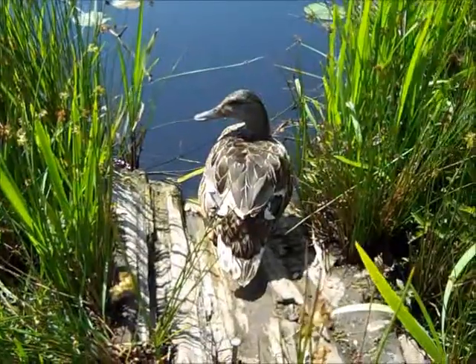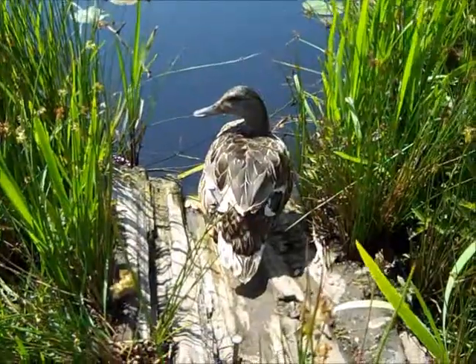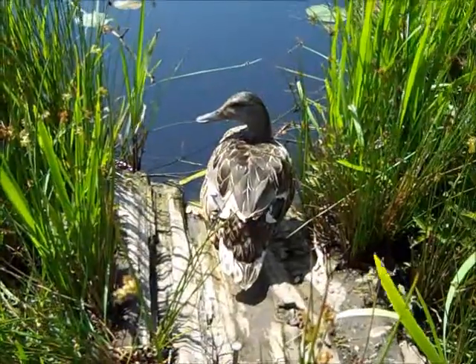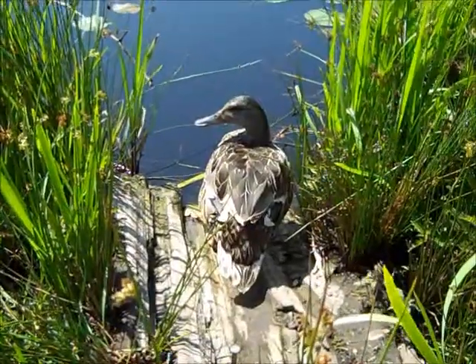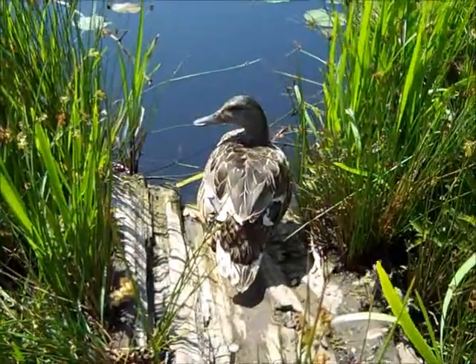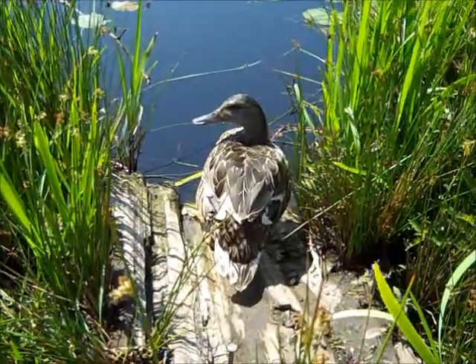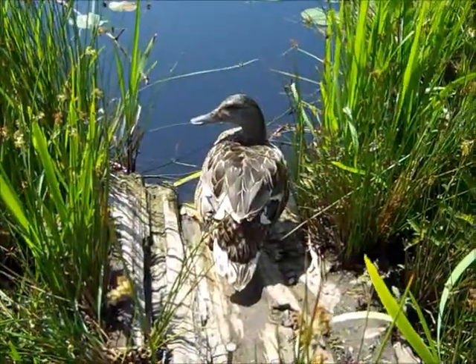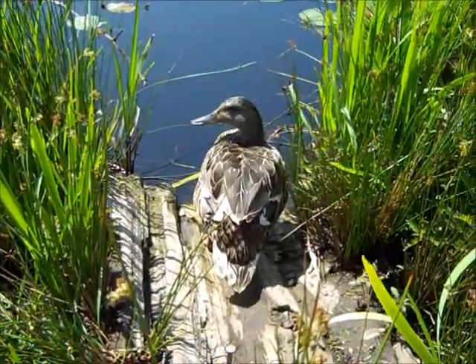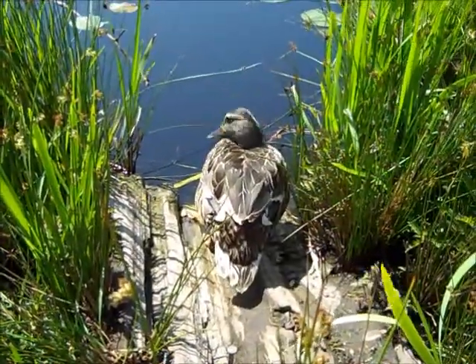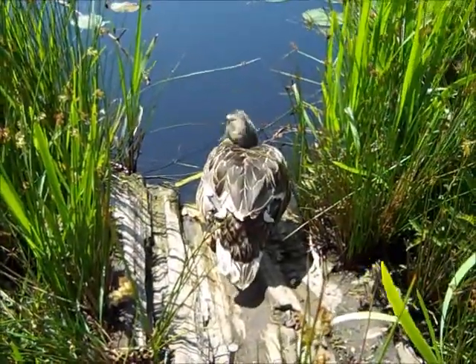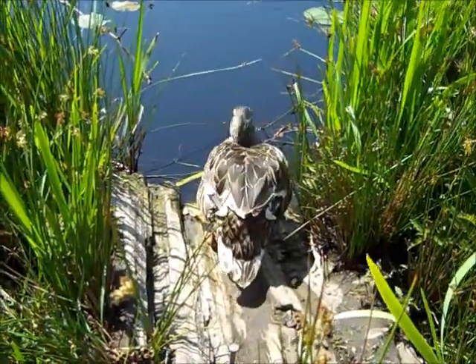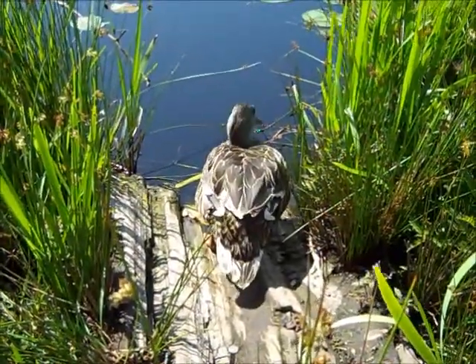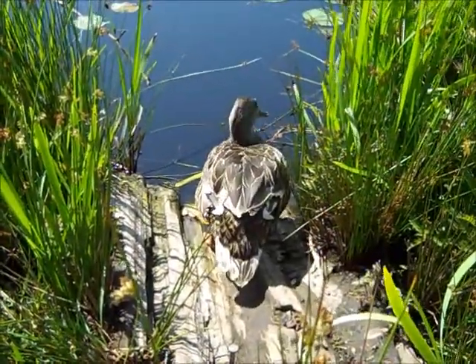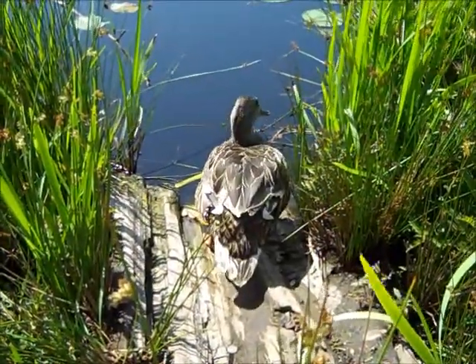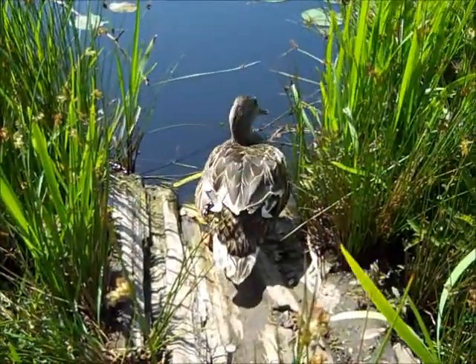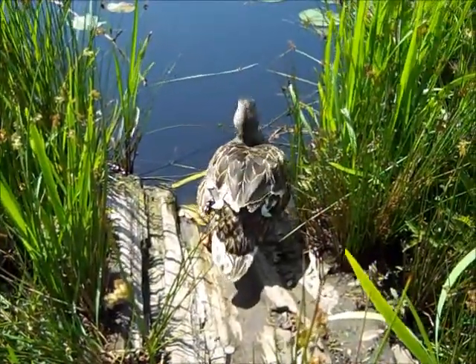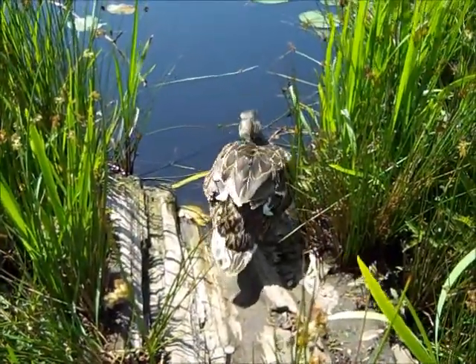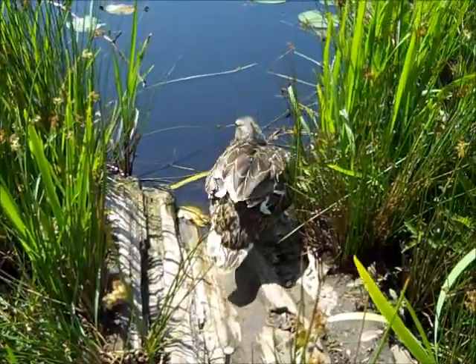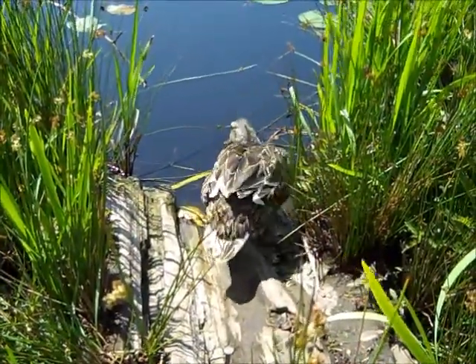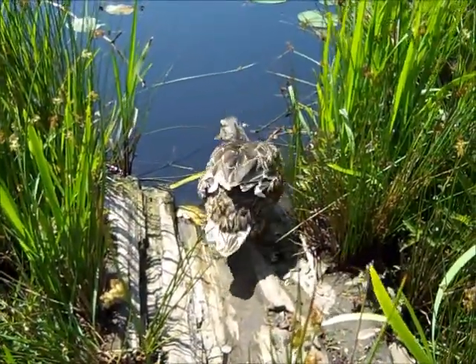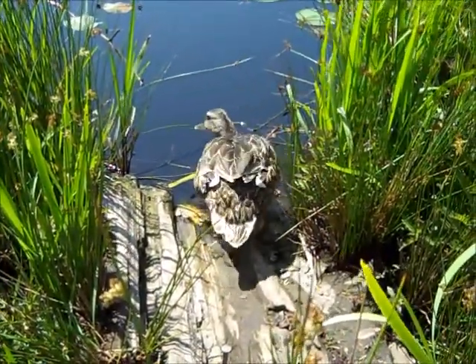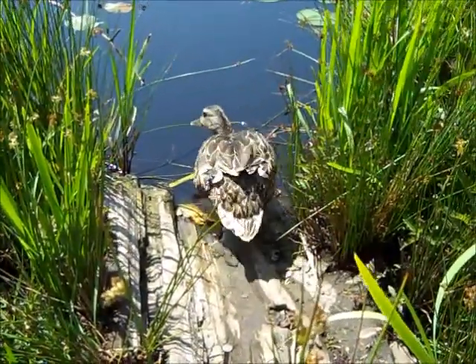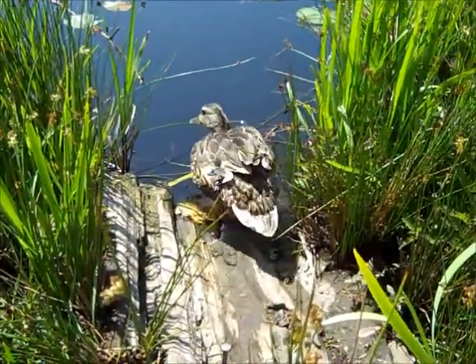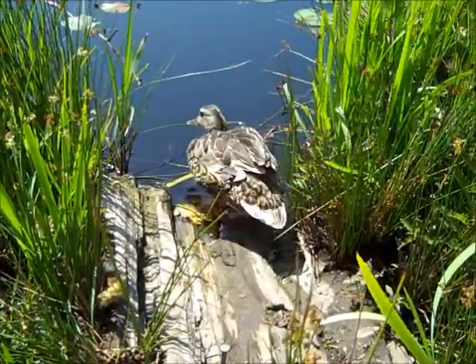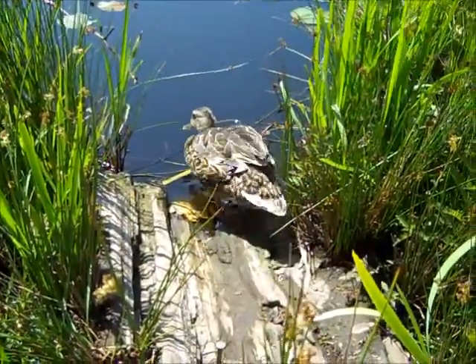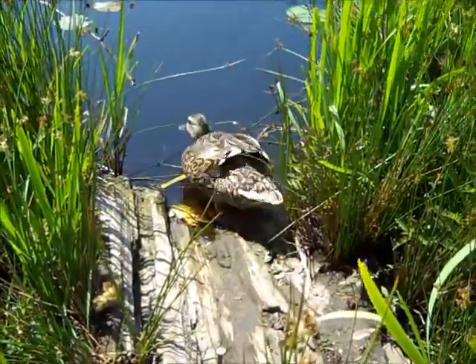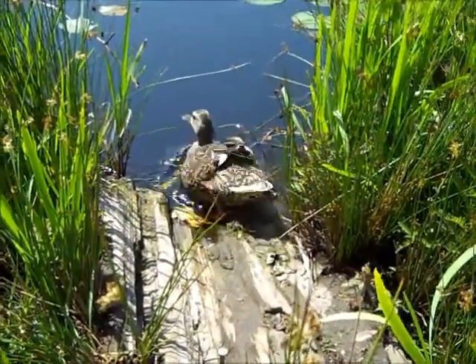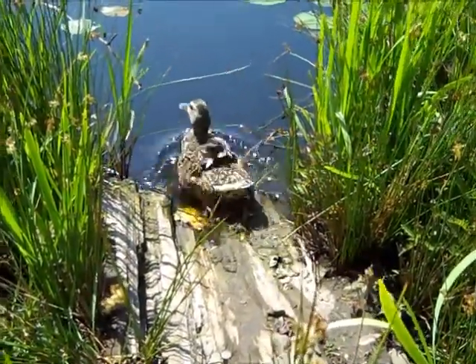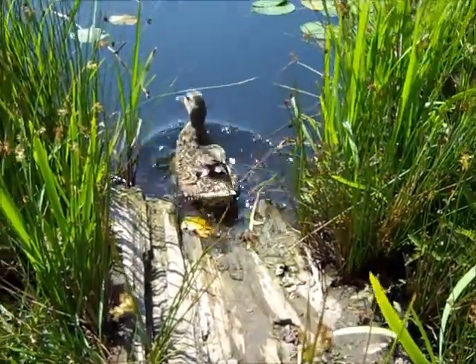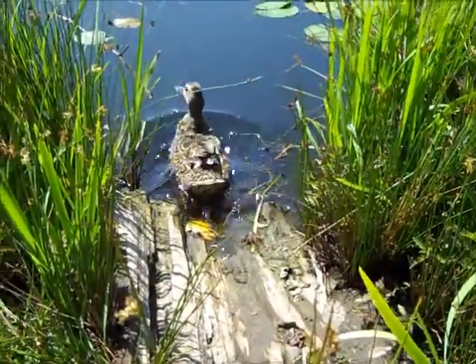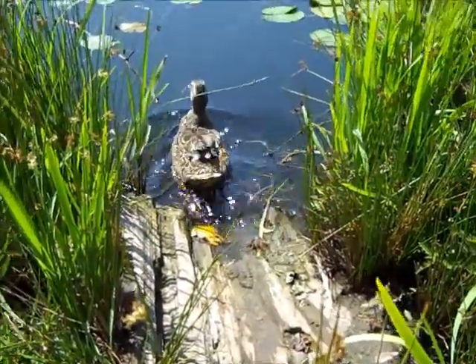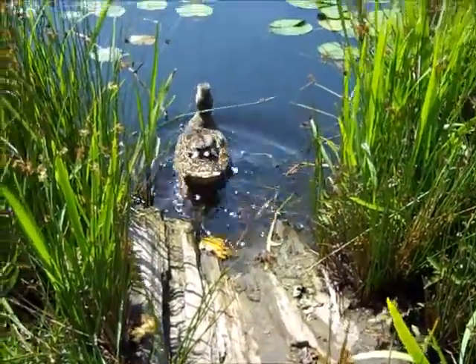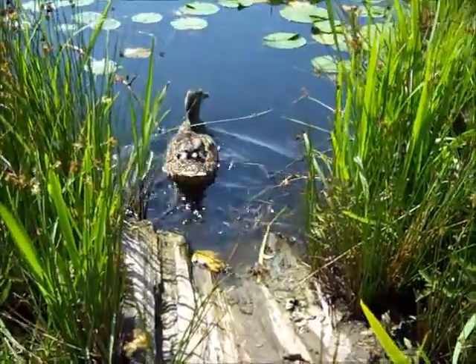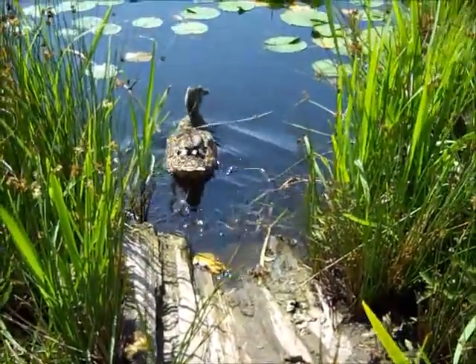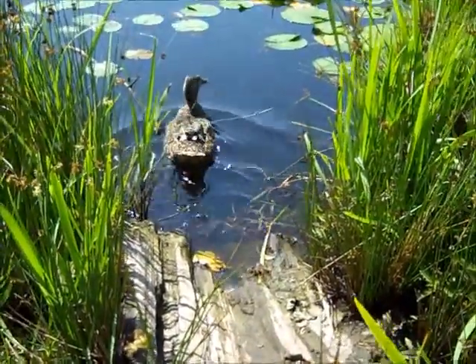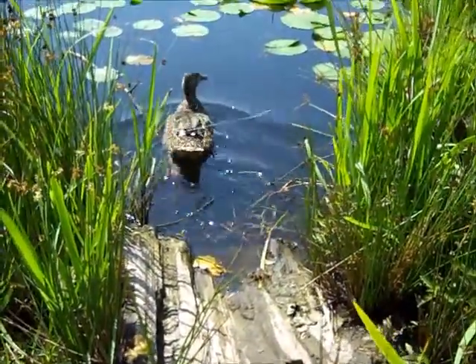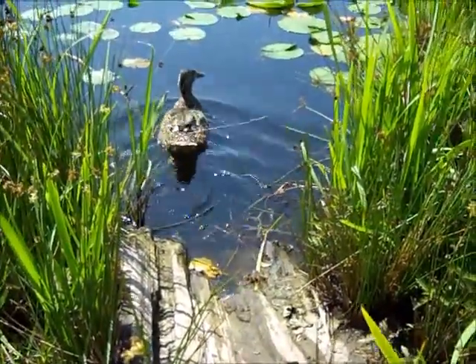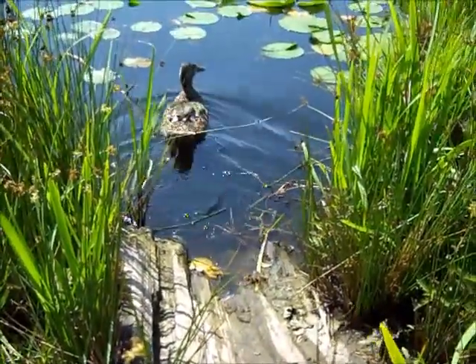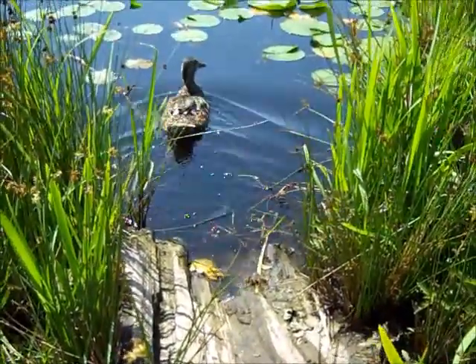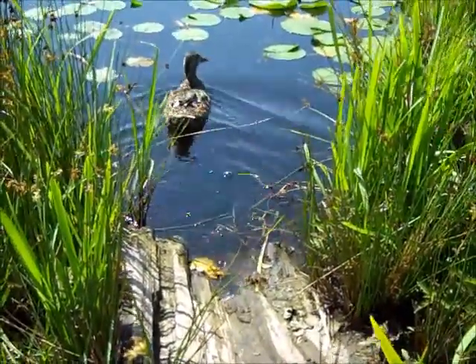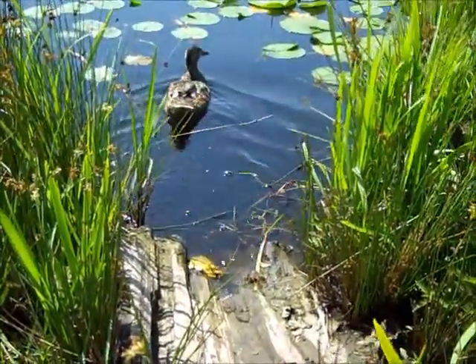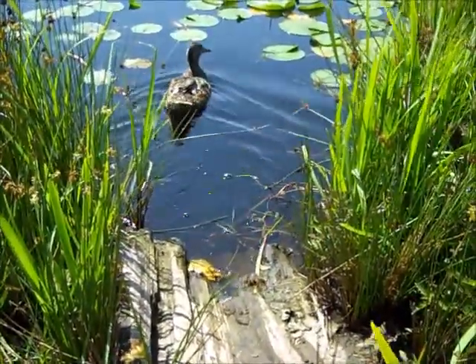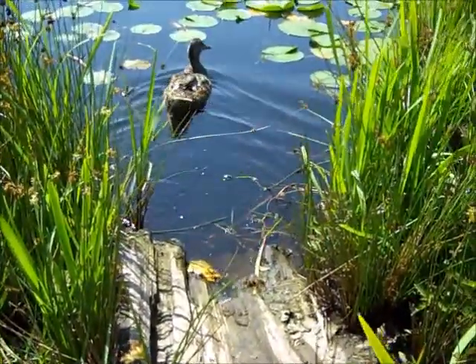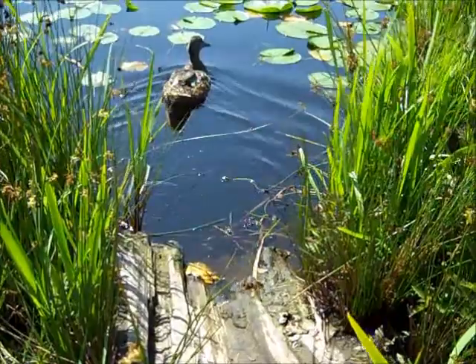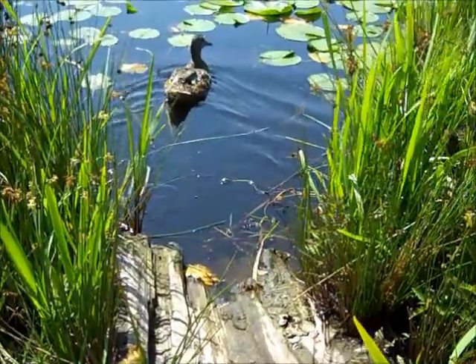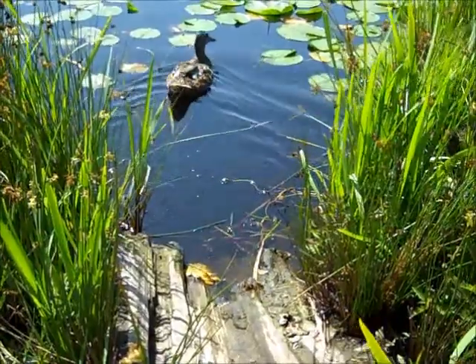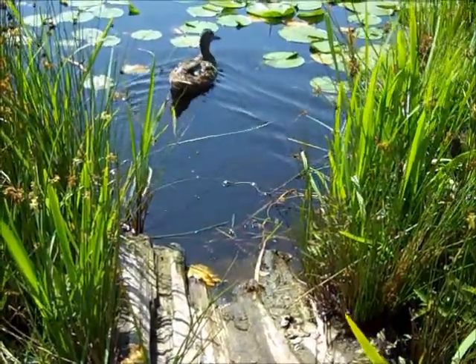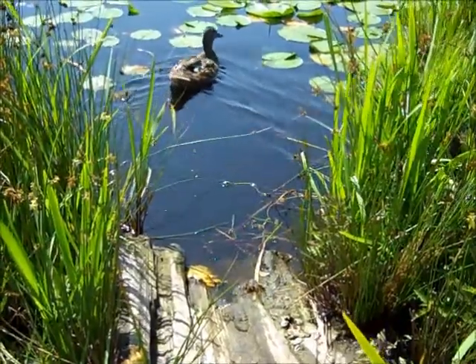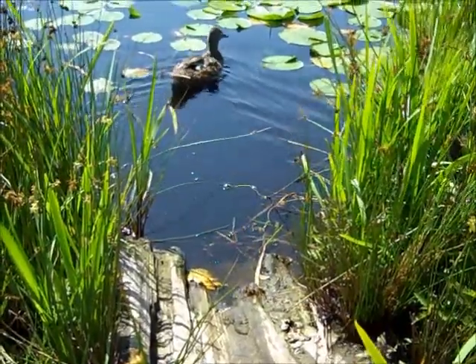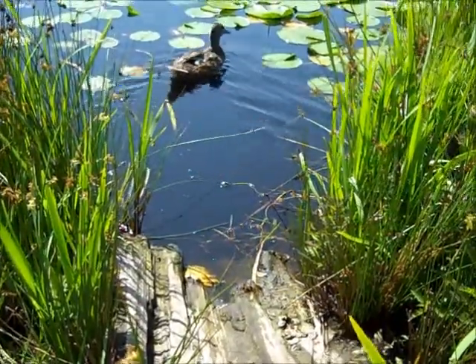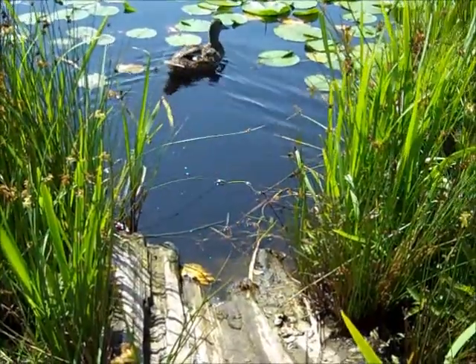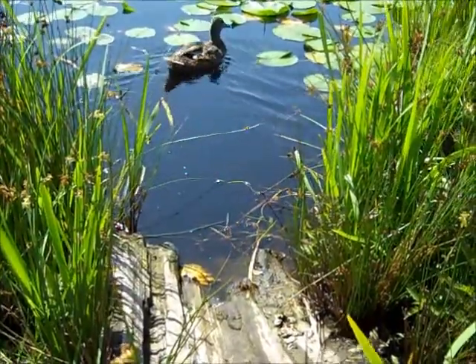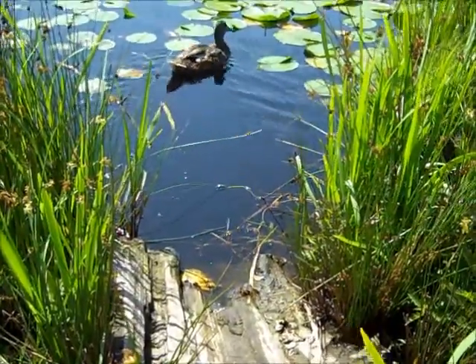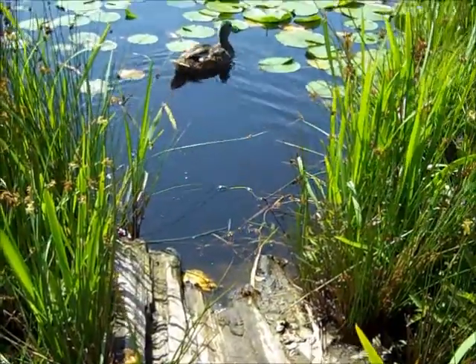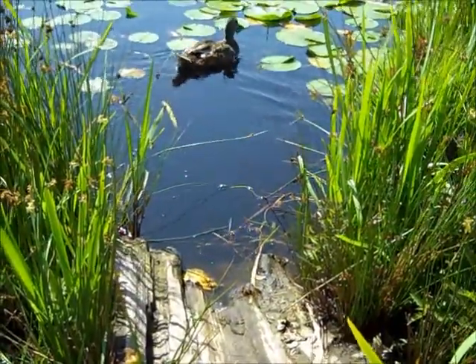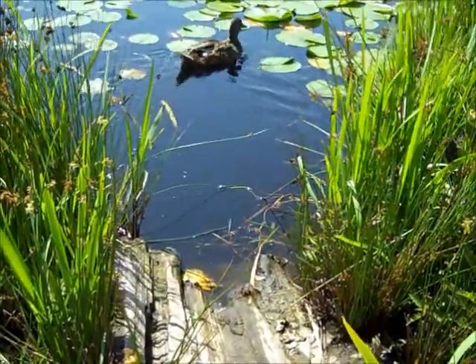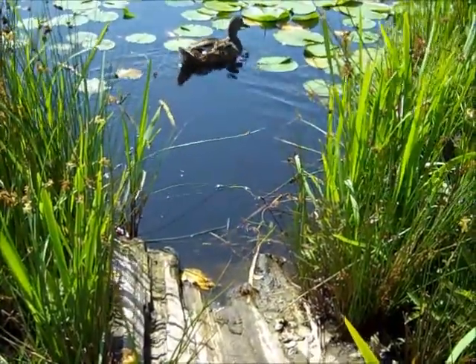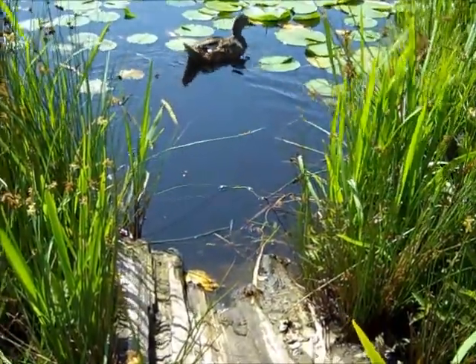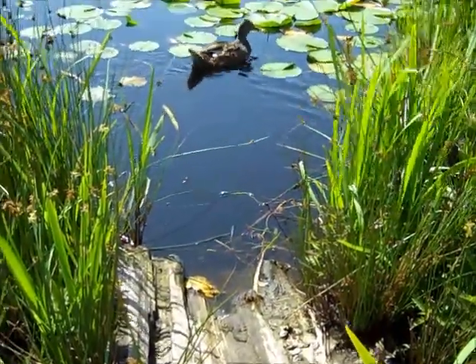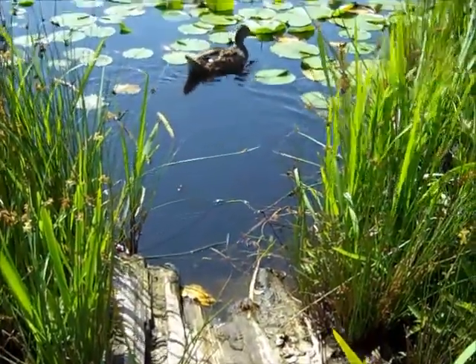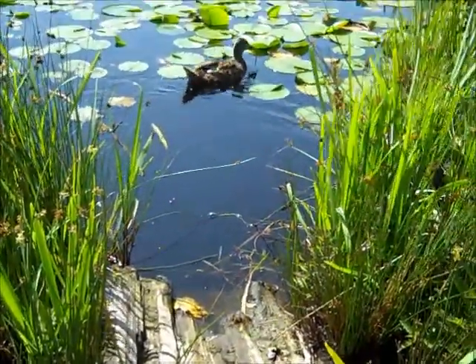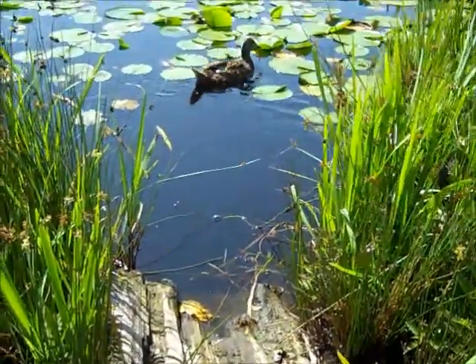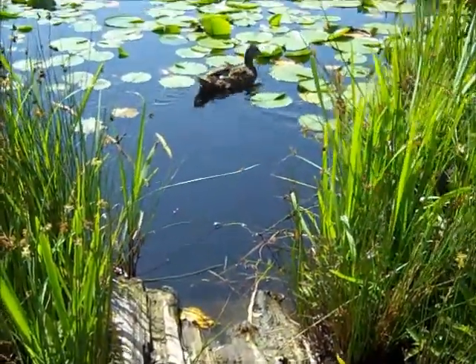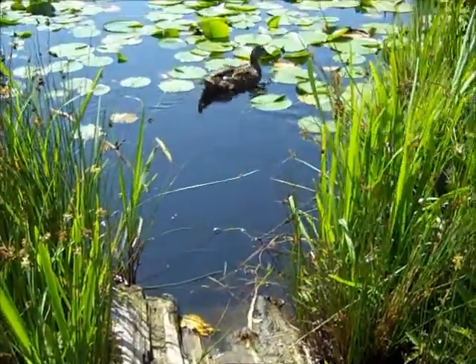Oh, hello there. I didn't see you. I'm just going to go for a swim now. Bye-bye. See you later. Totally good.